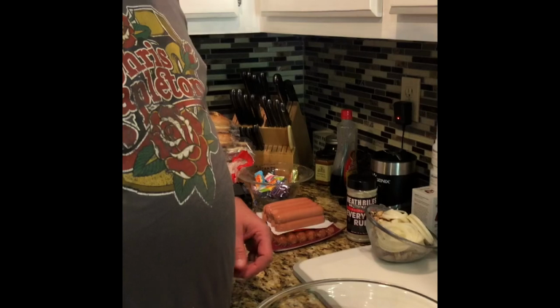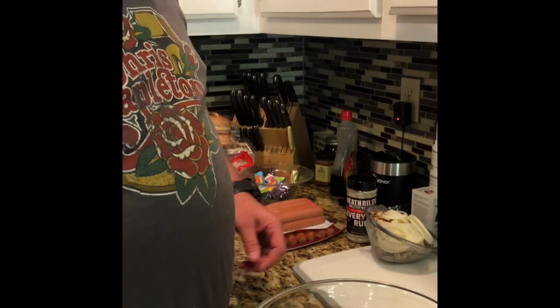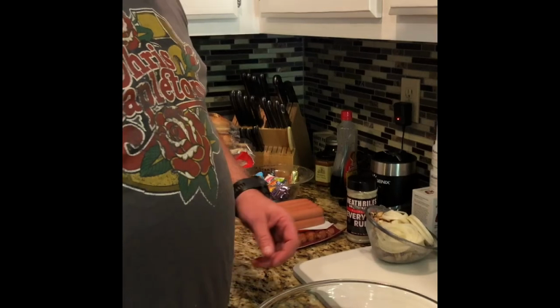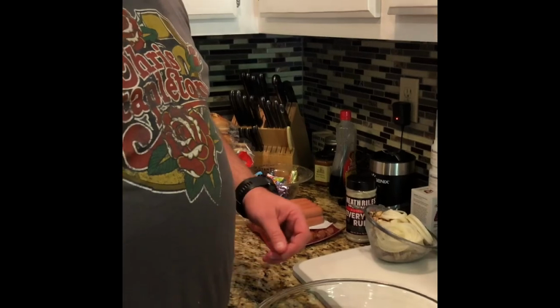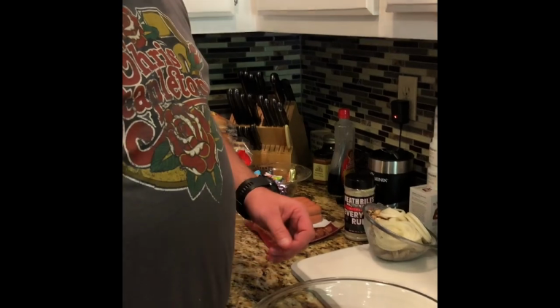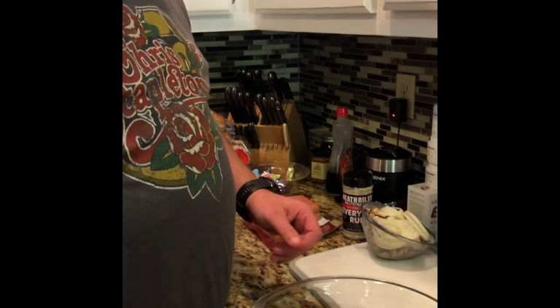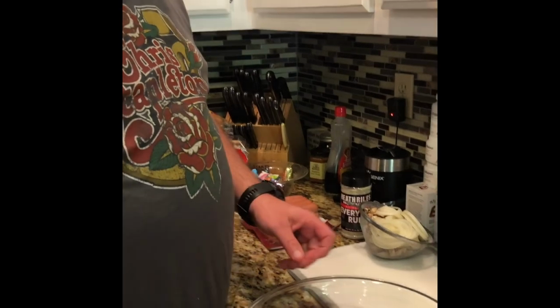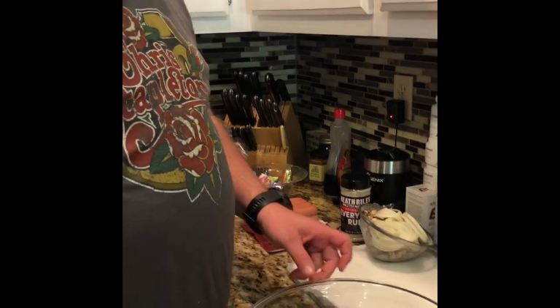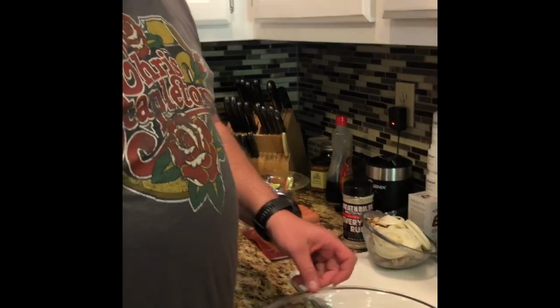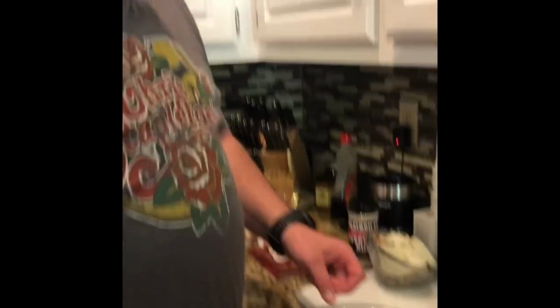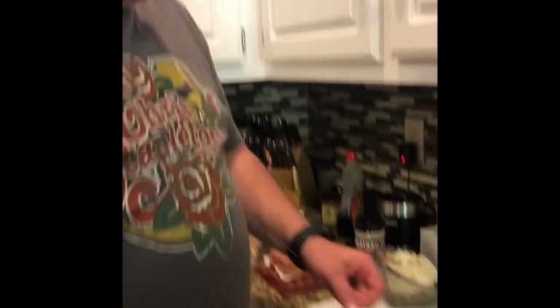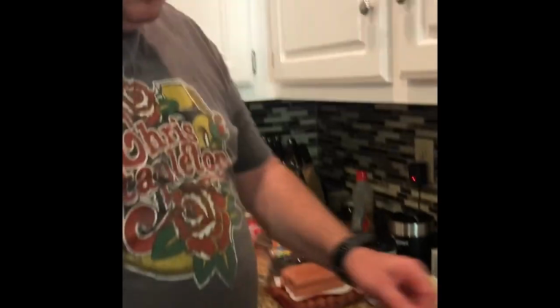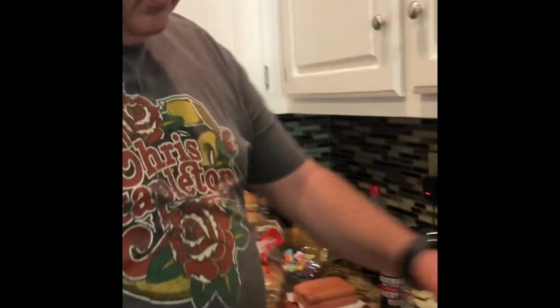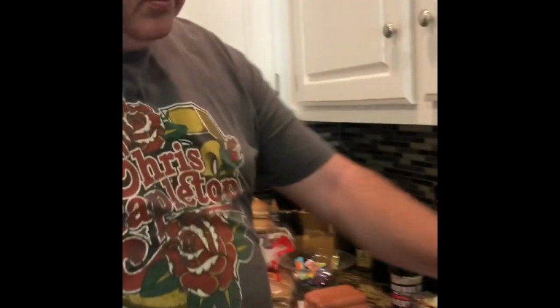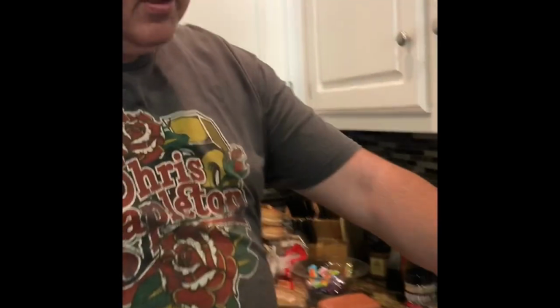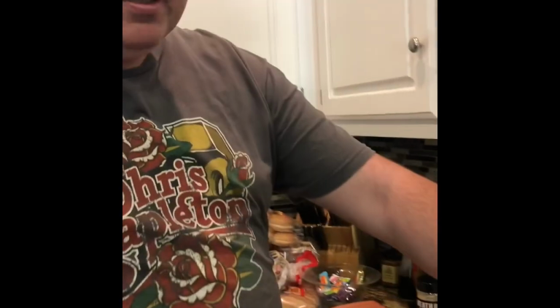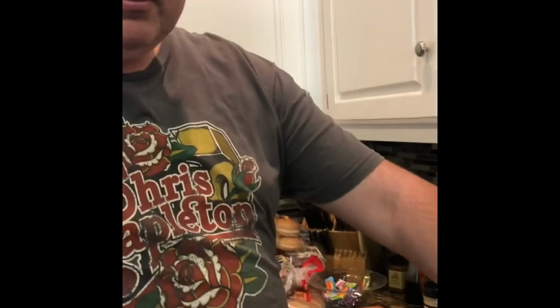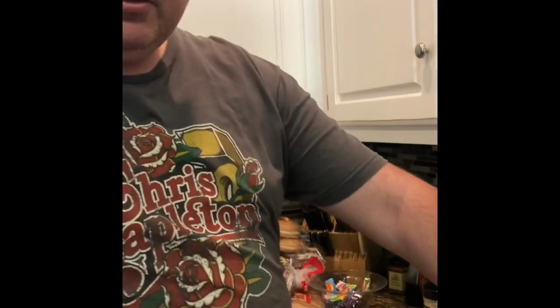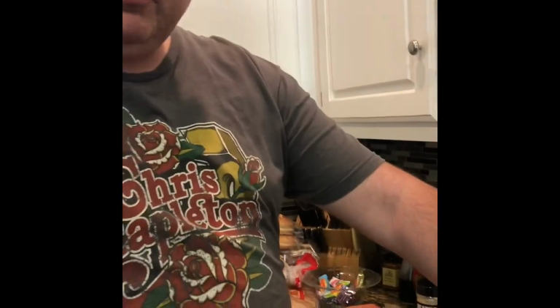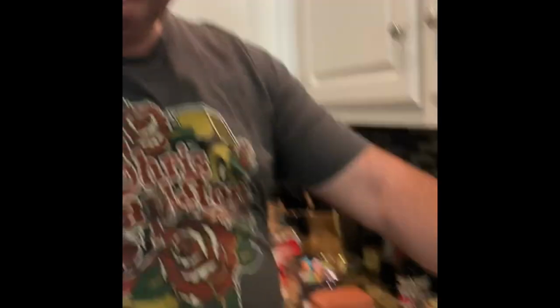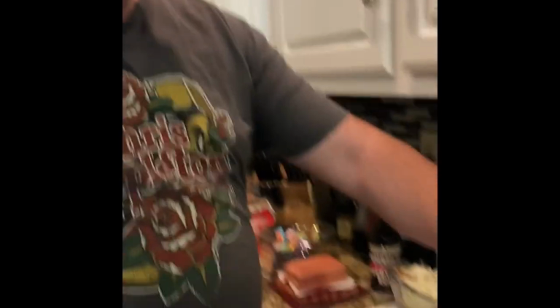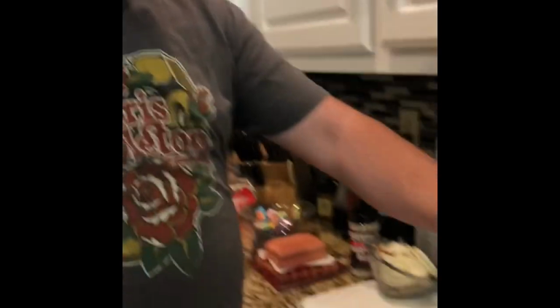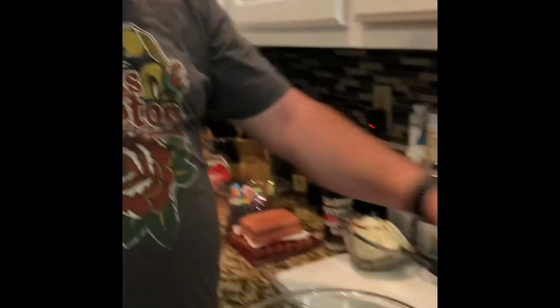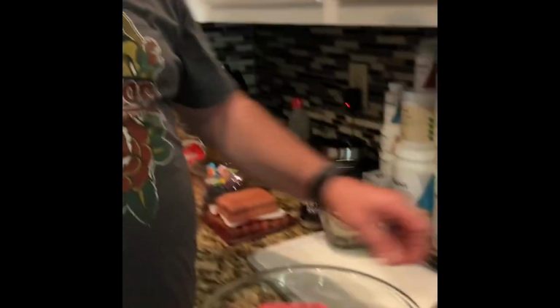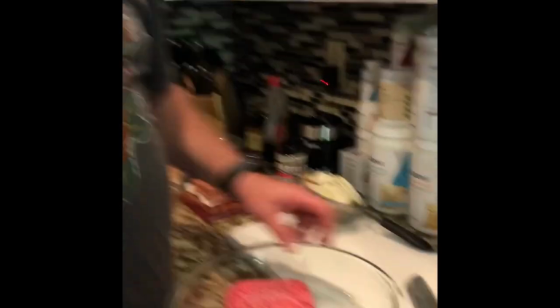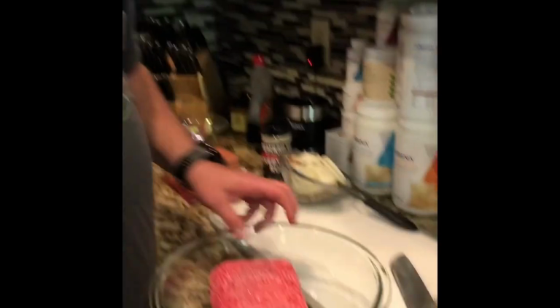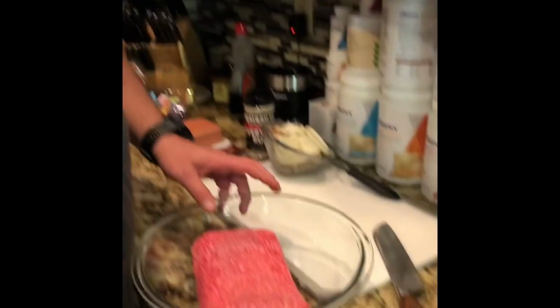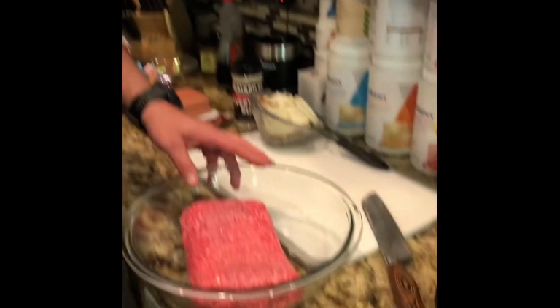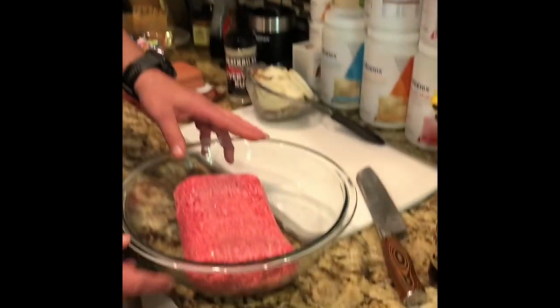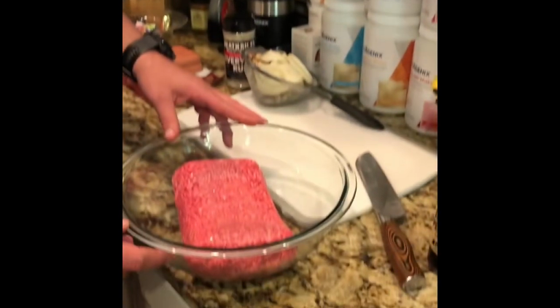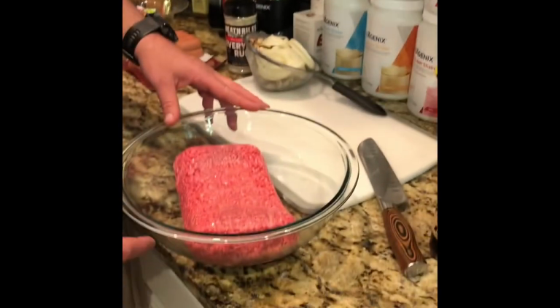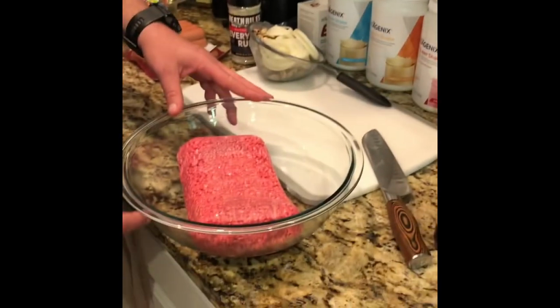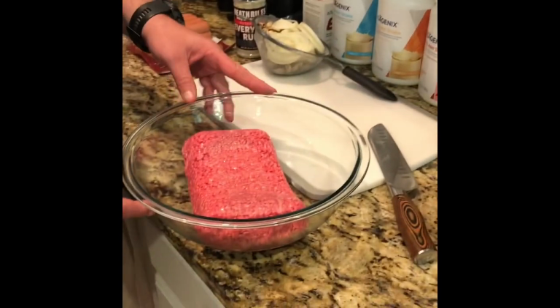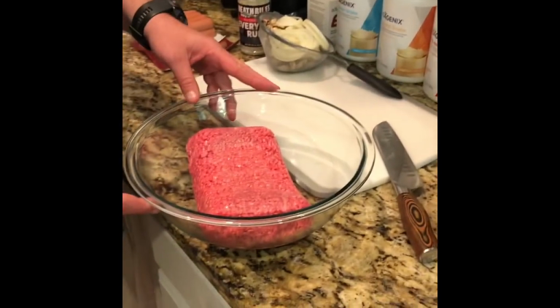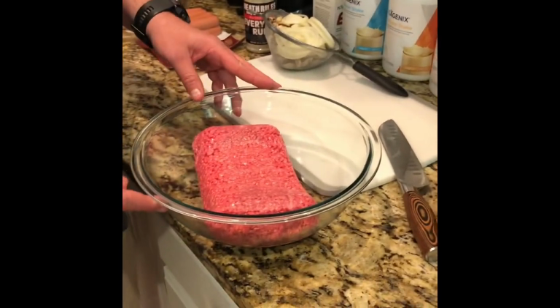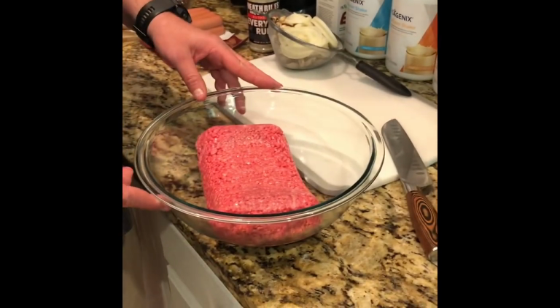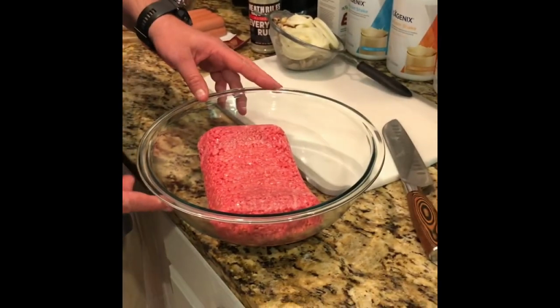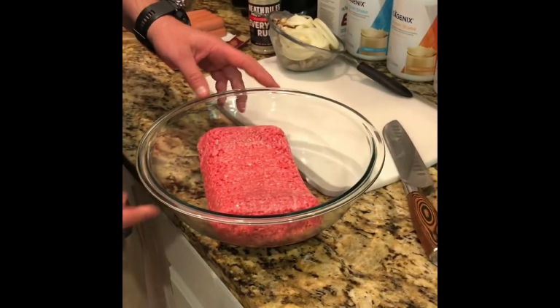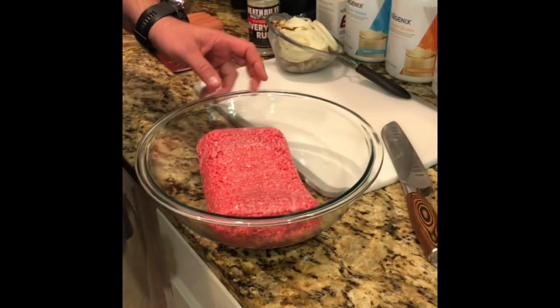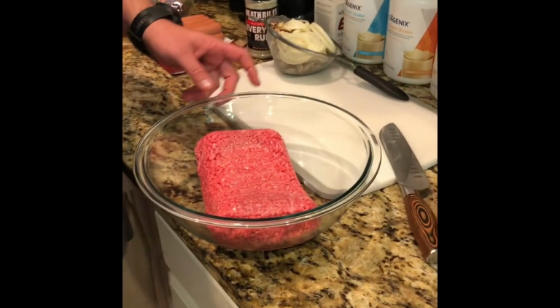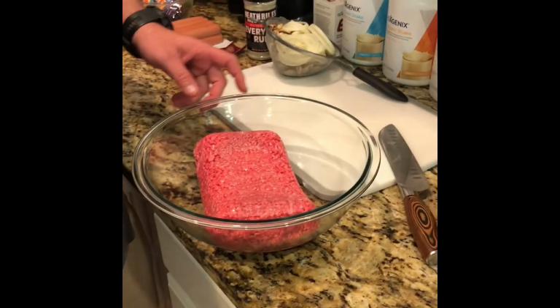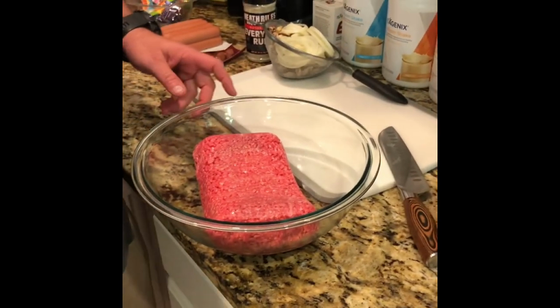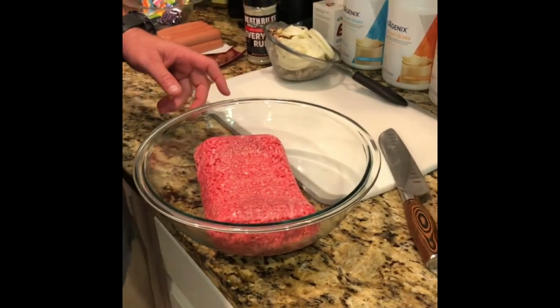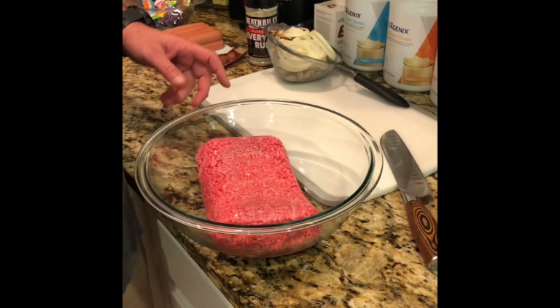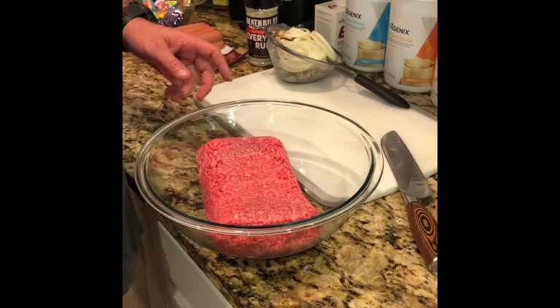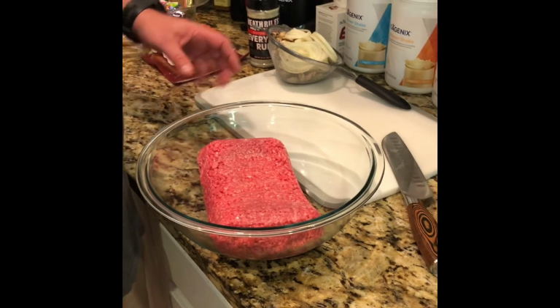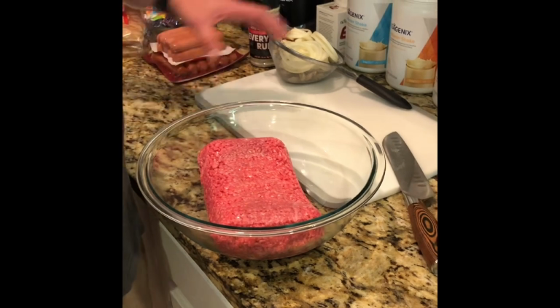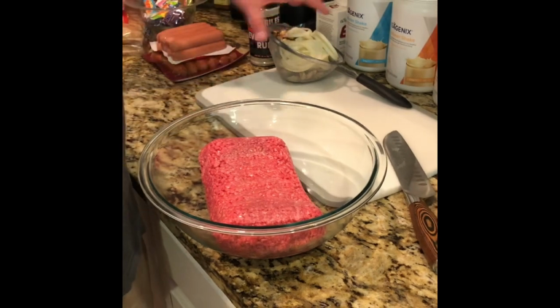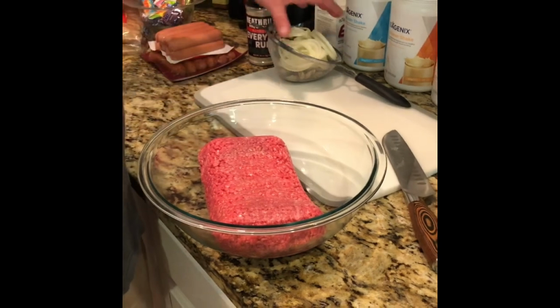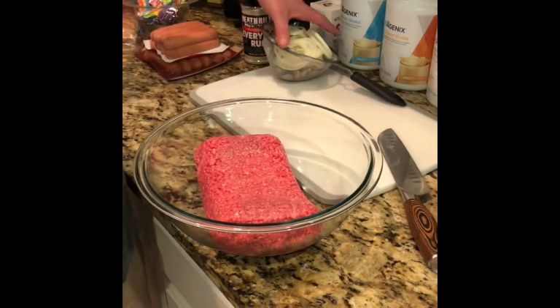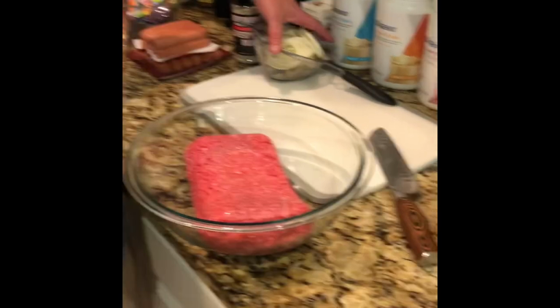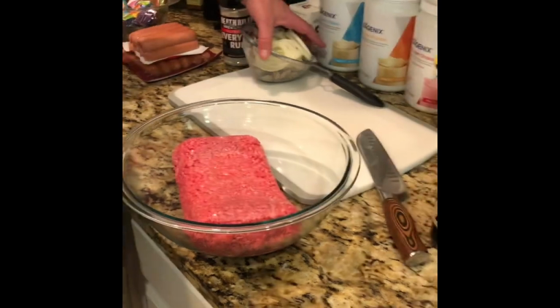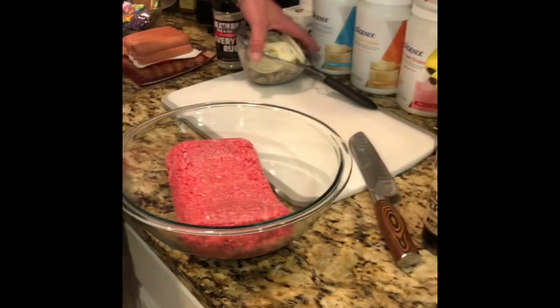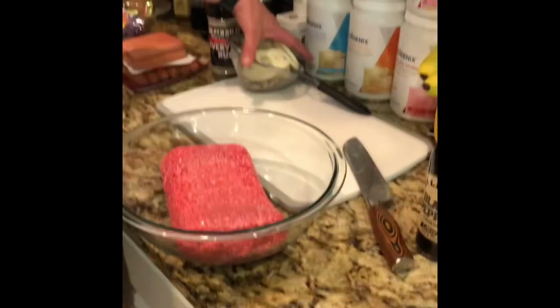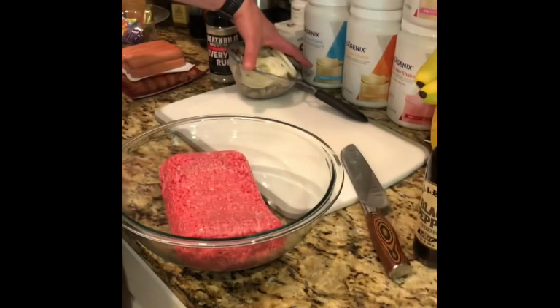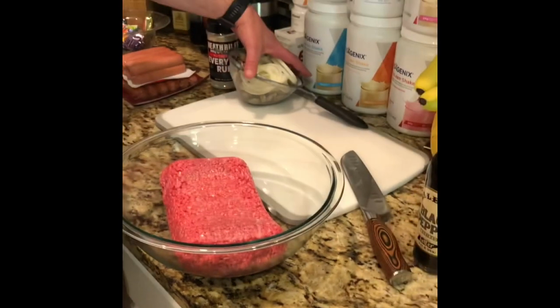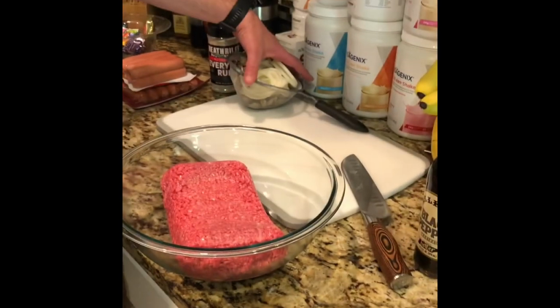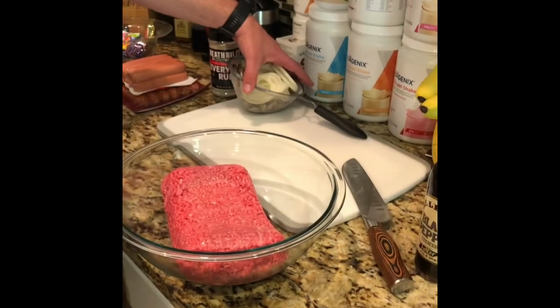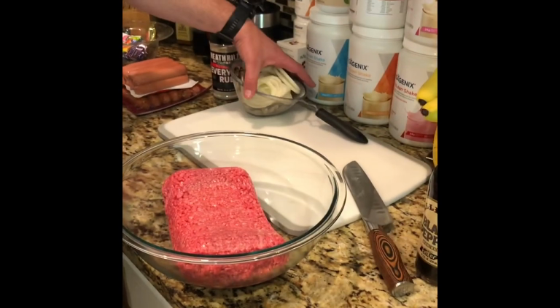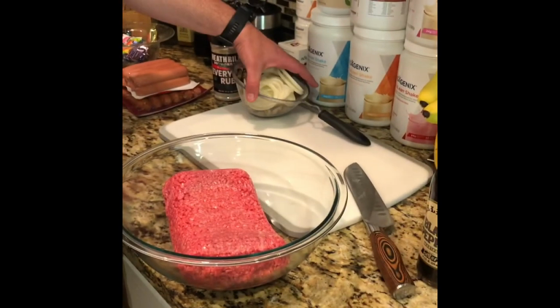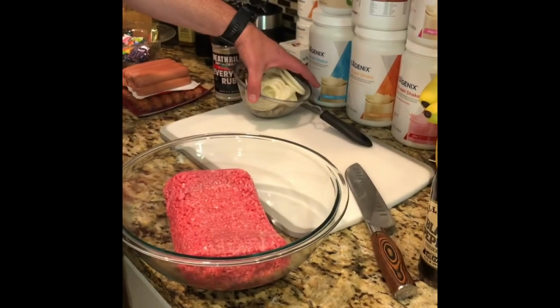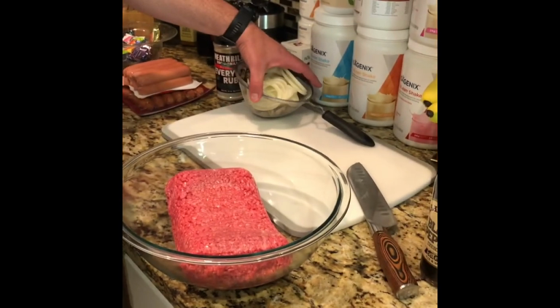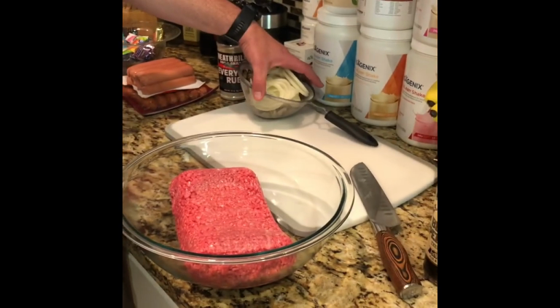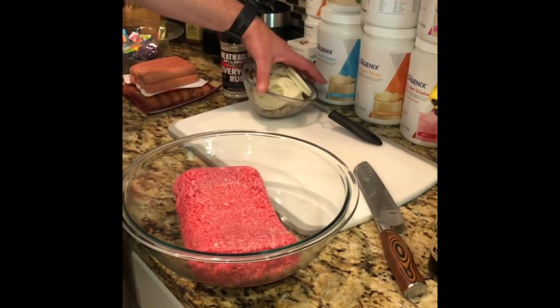All right, so today with Cooking with Cornbread, we're going to create some Smash Burgers cooked on the Blackstone Griddle.